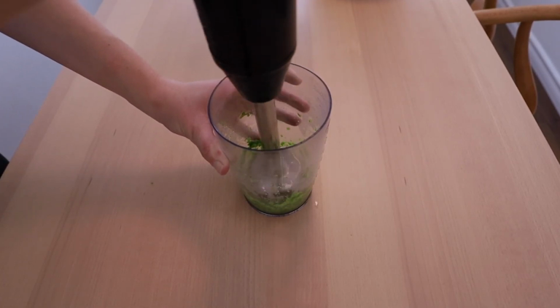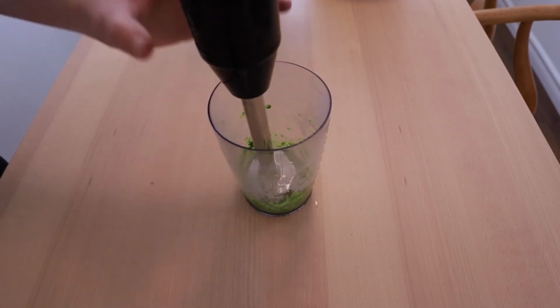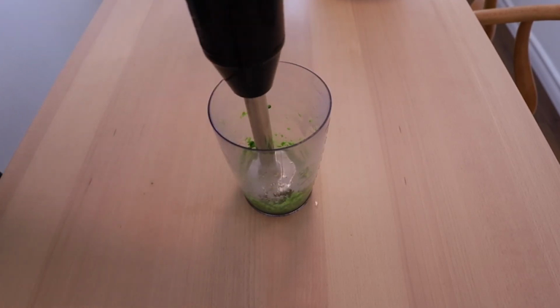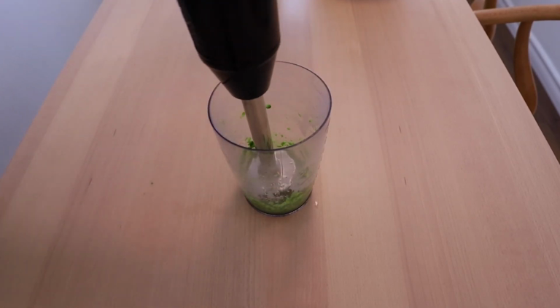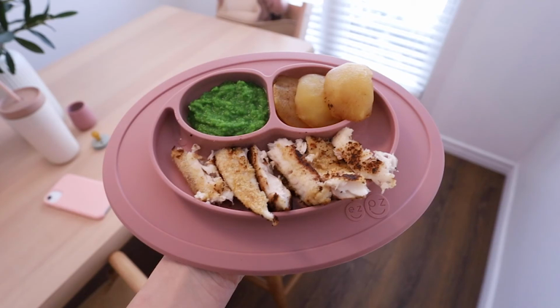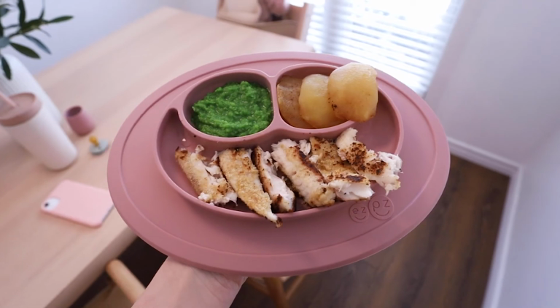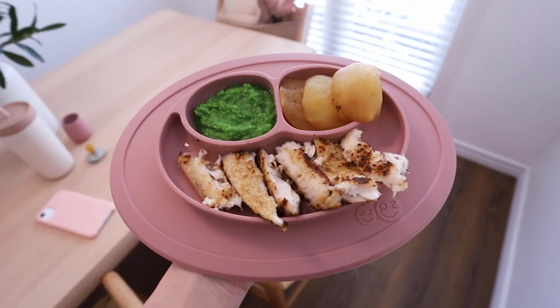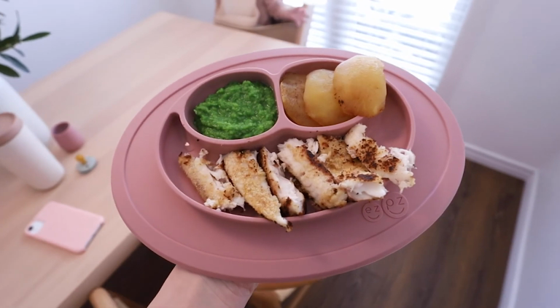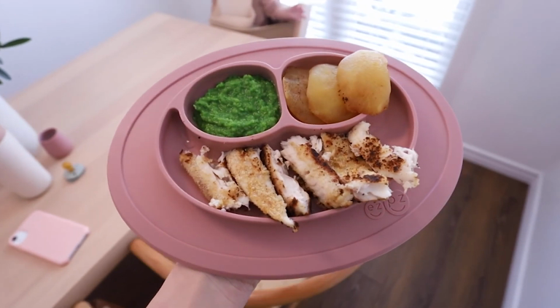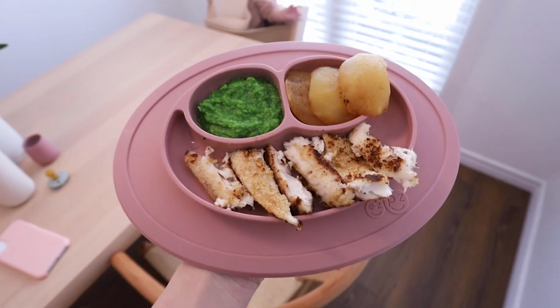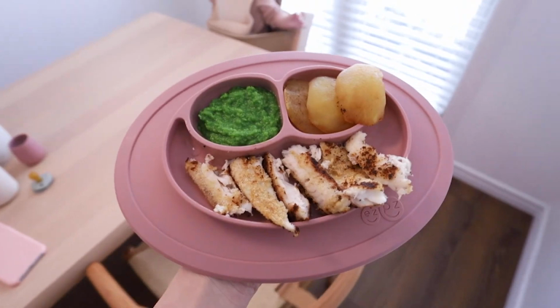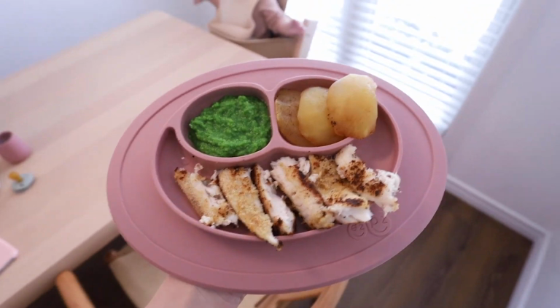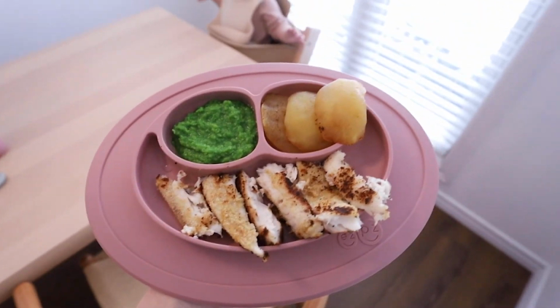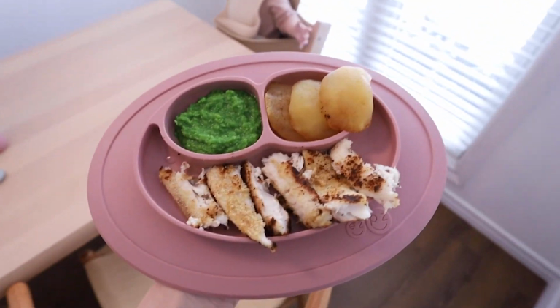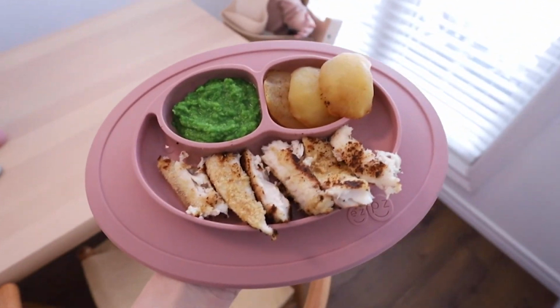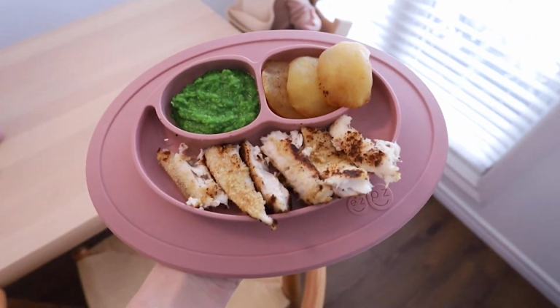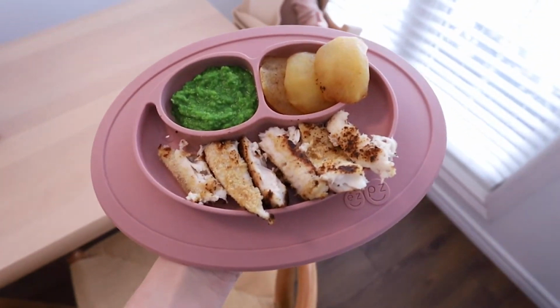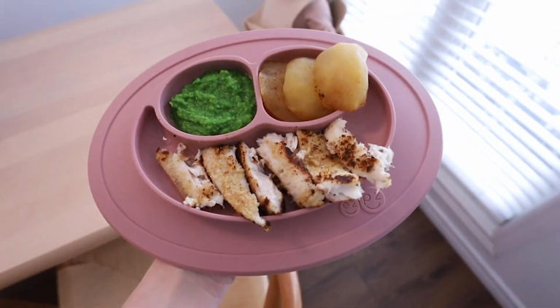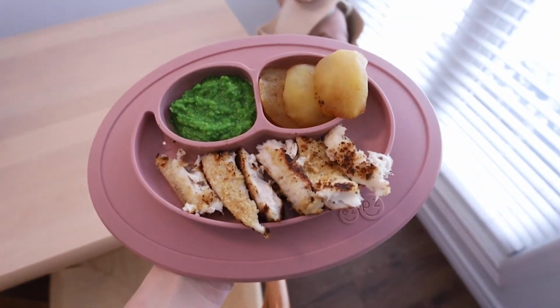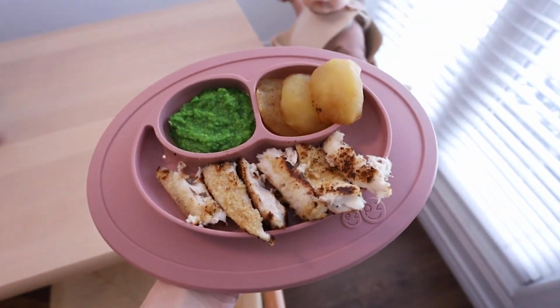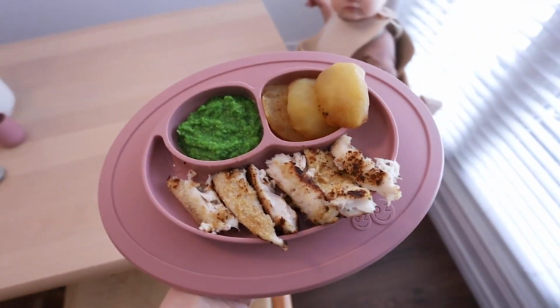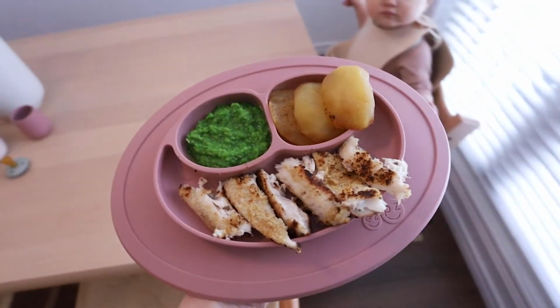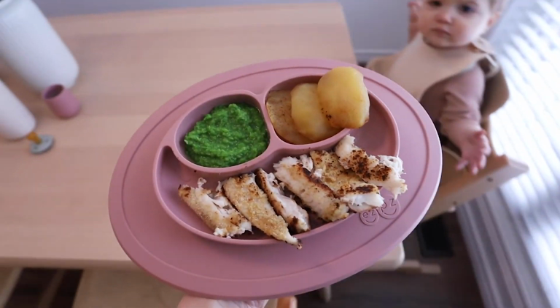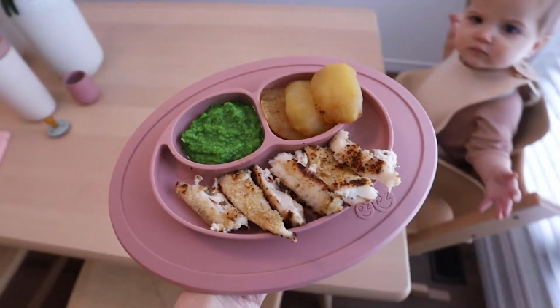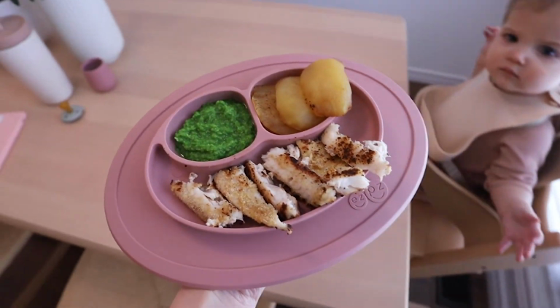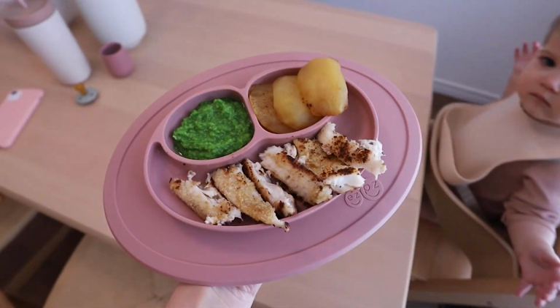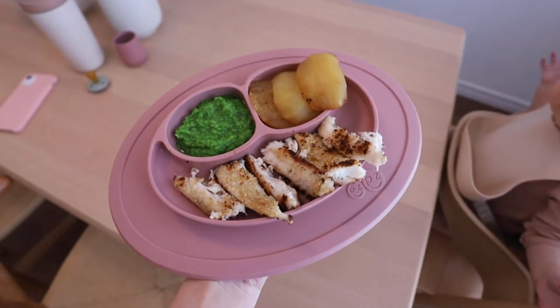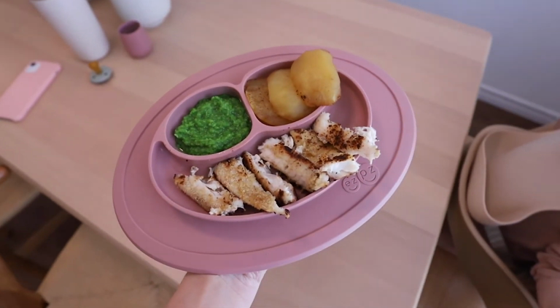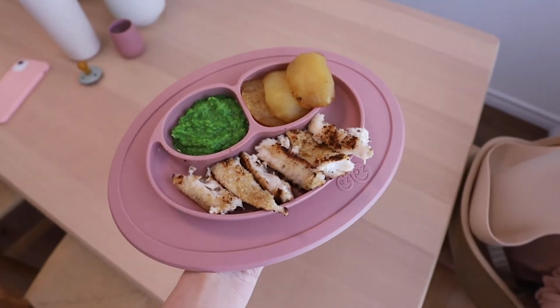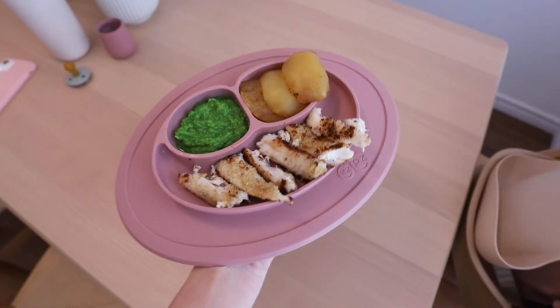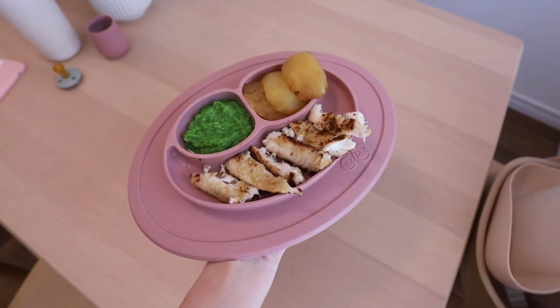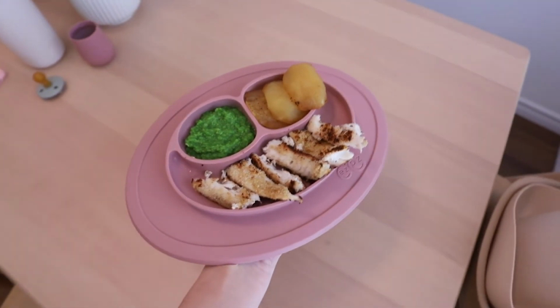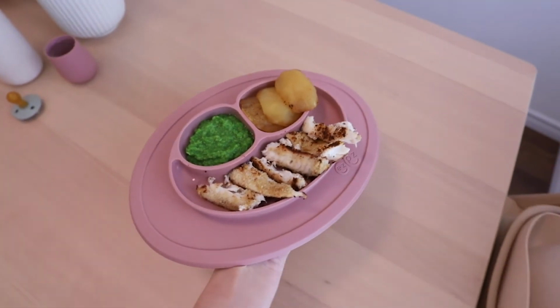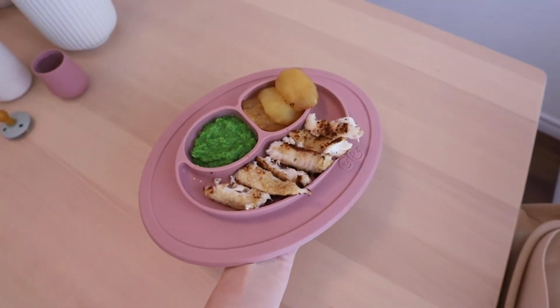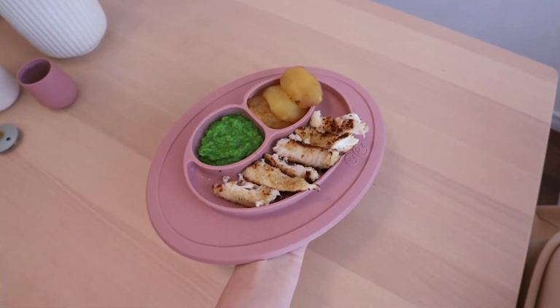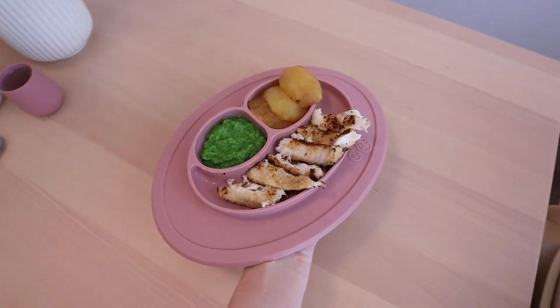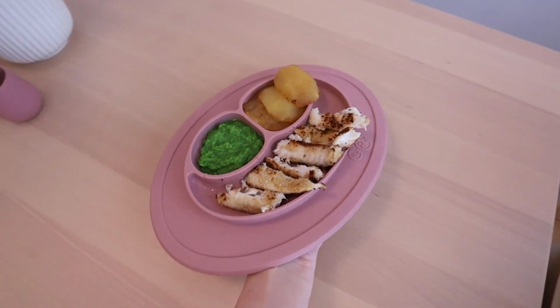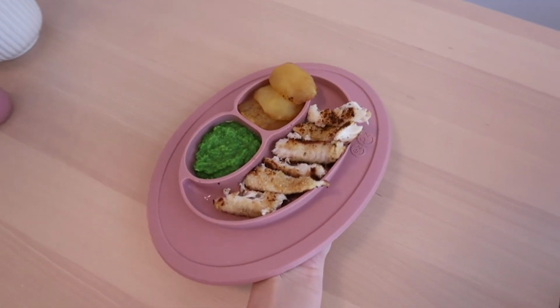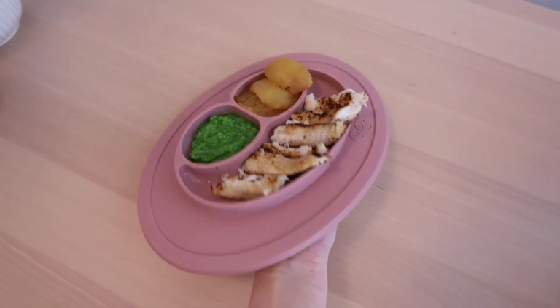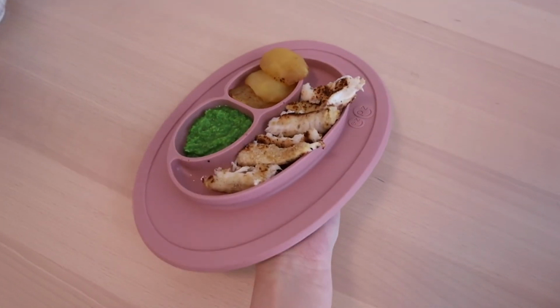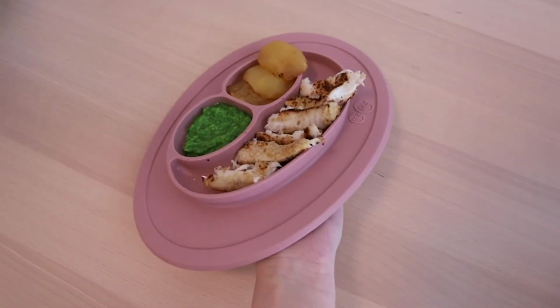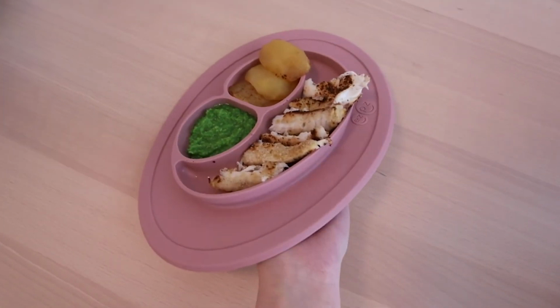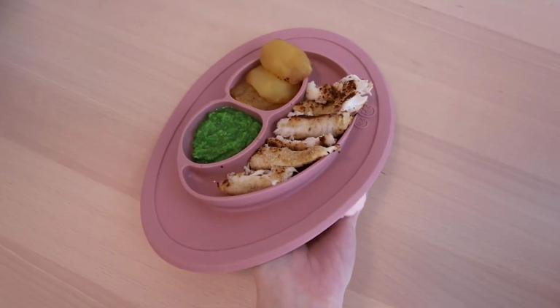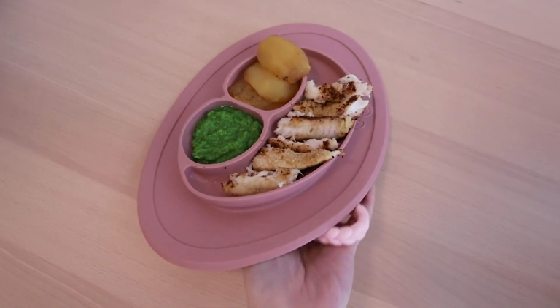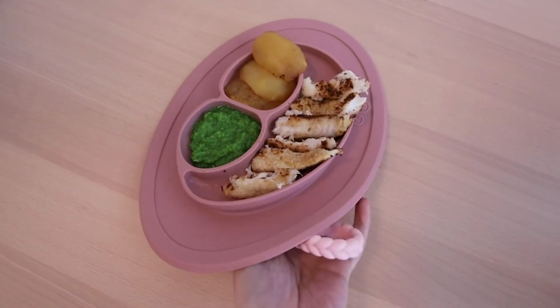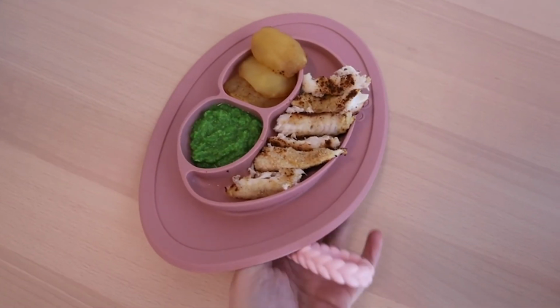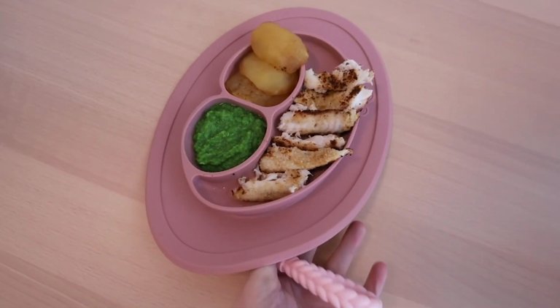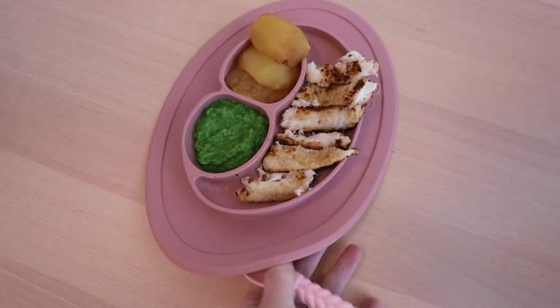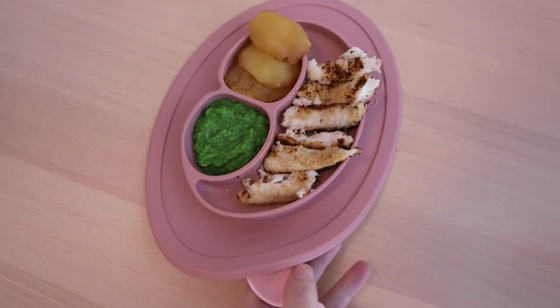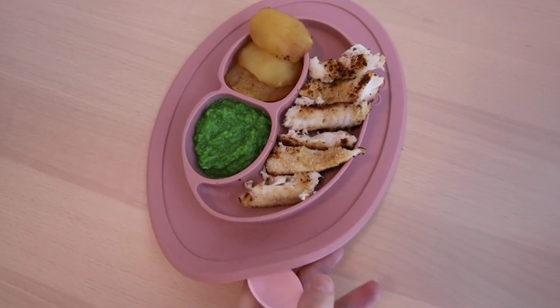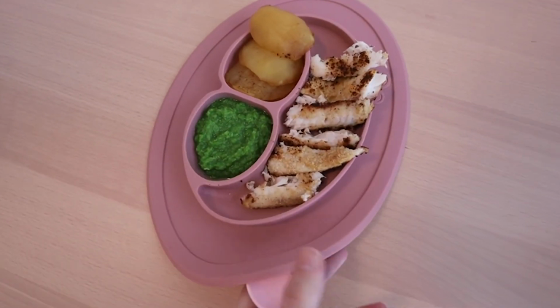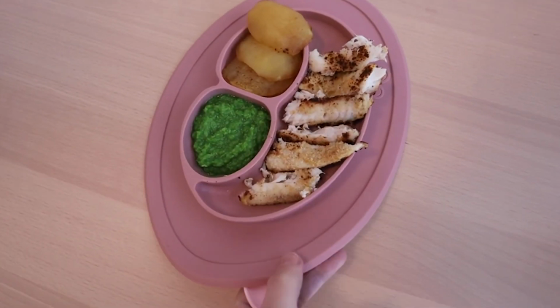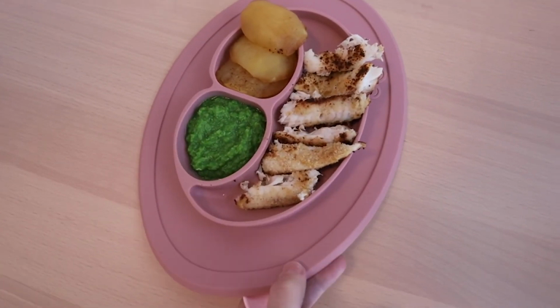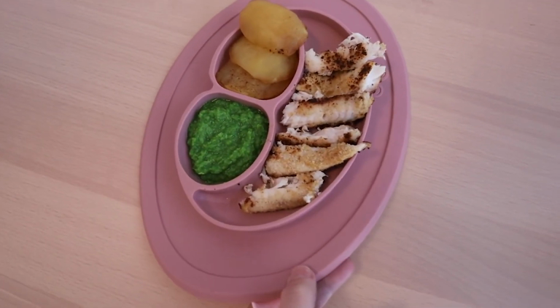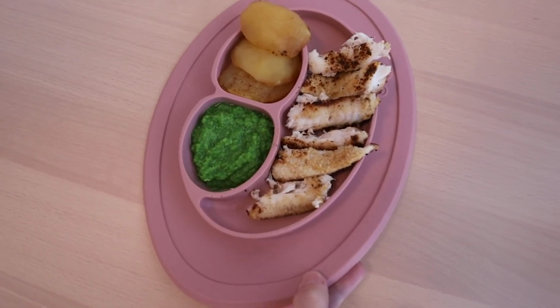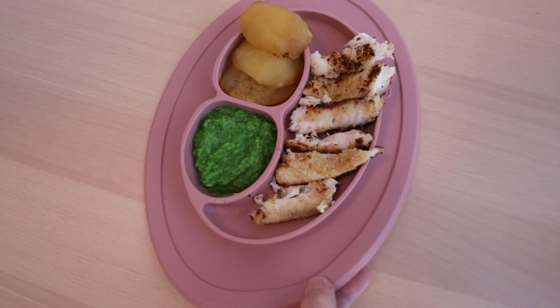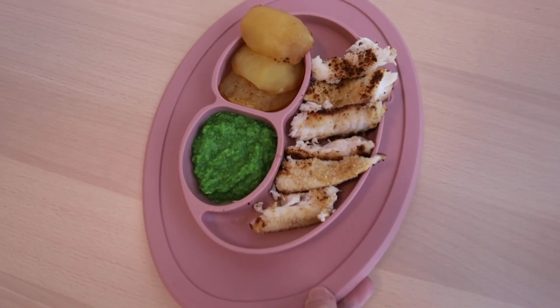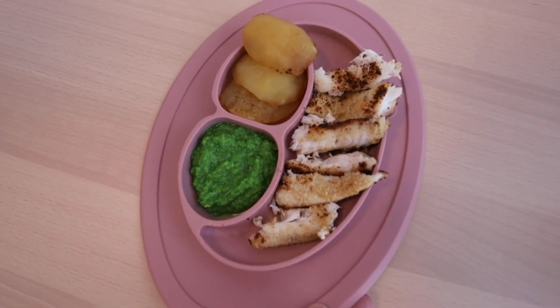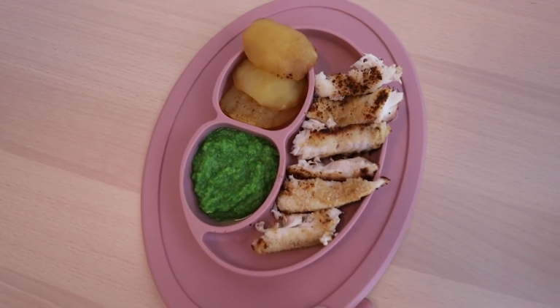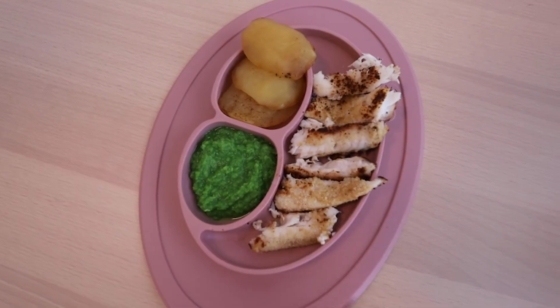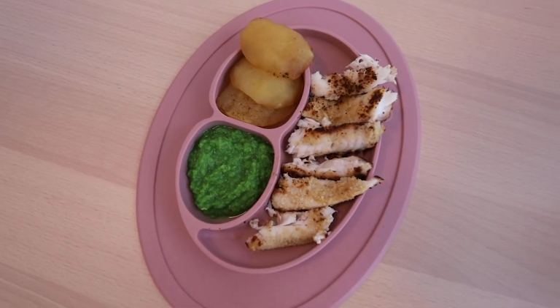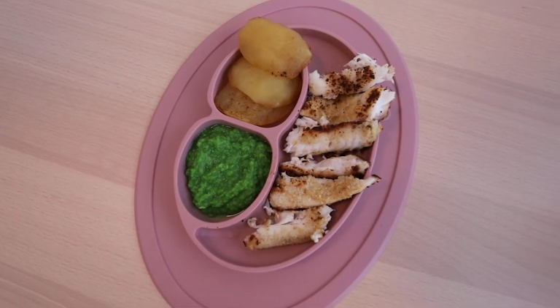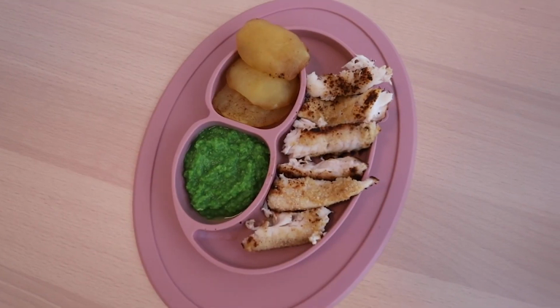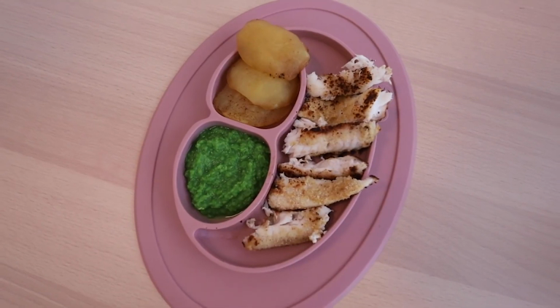Lunch is served: breaded tilapia, pureed peas, and boiled apple halves.